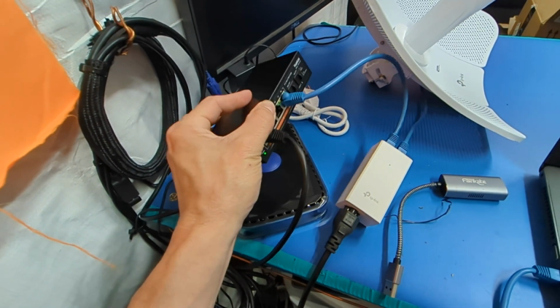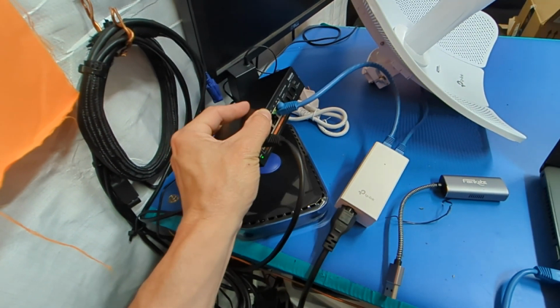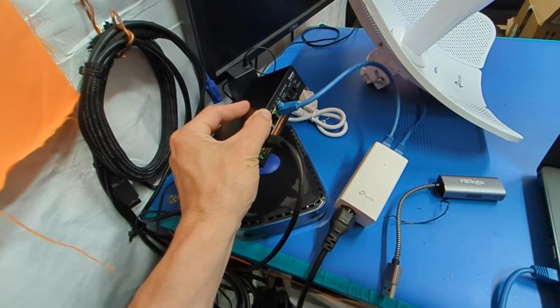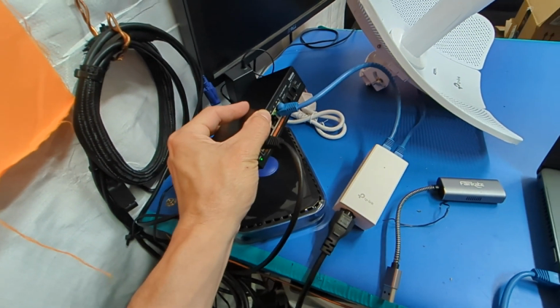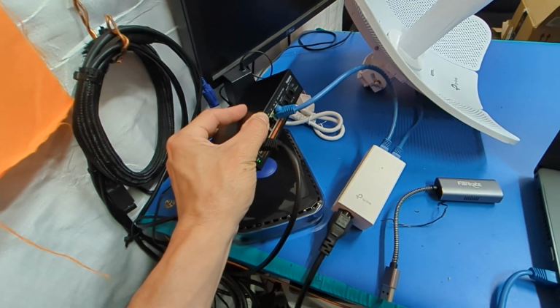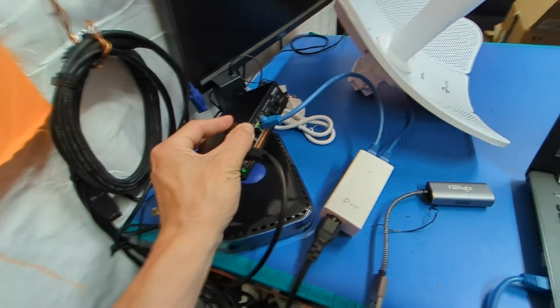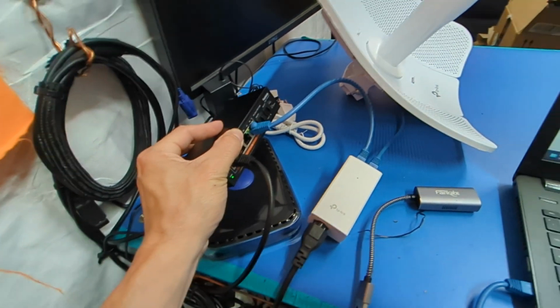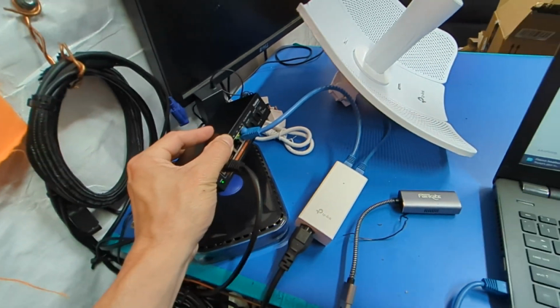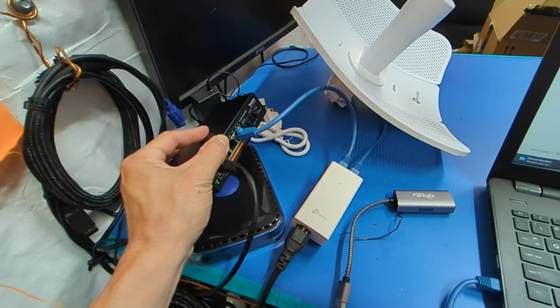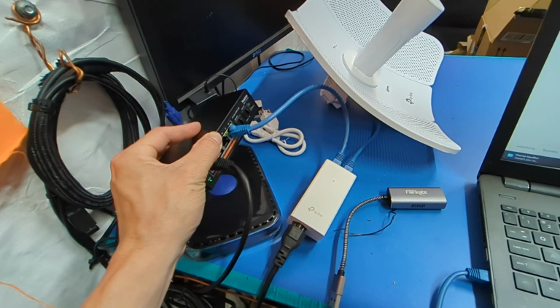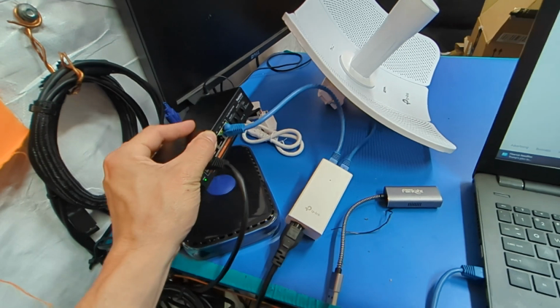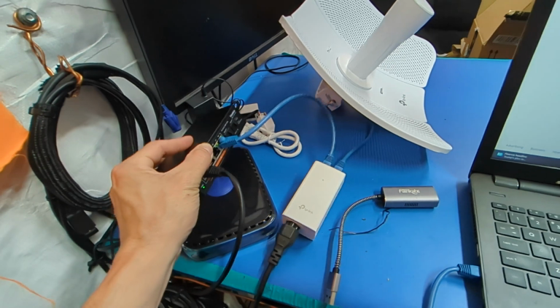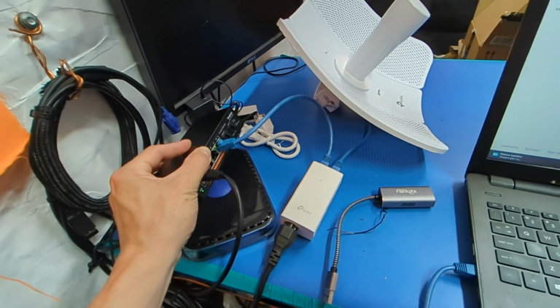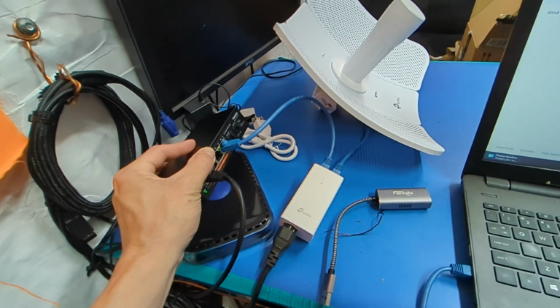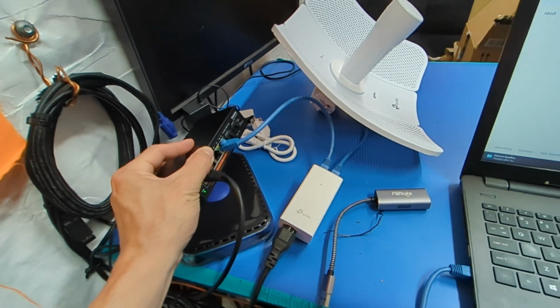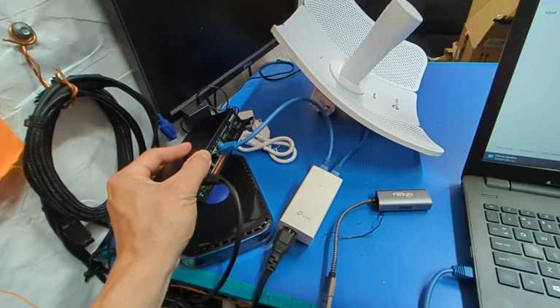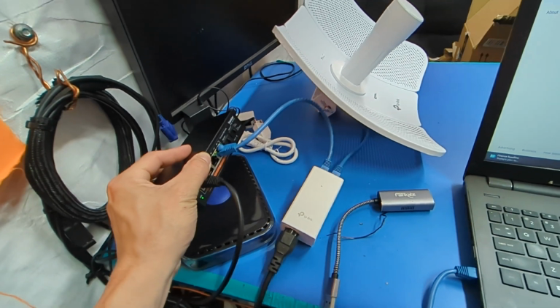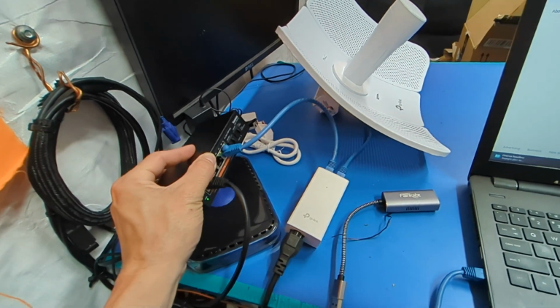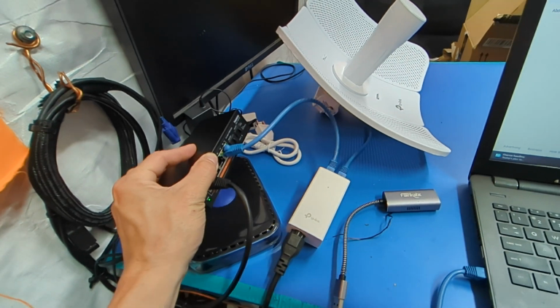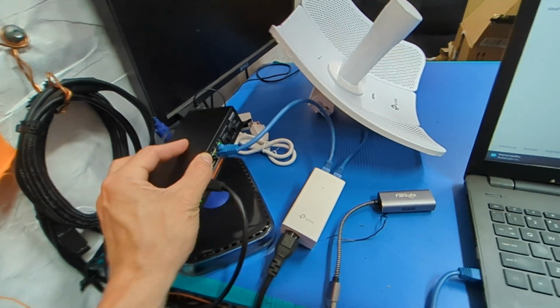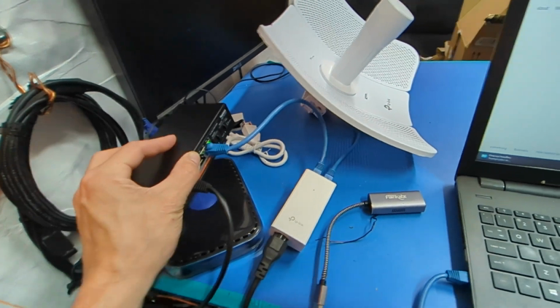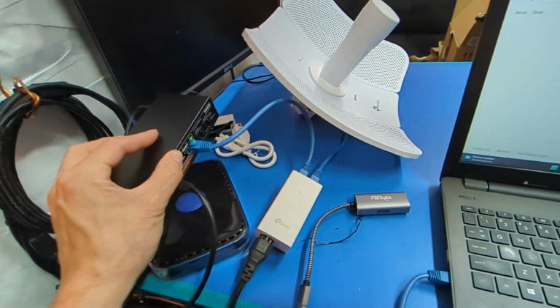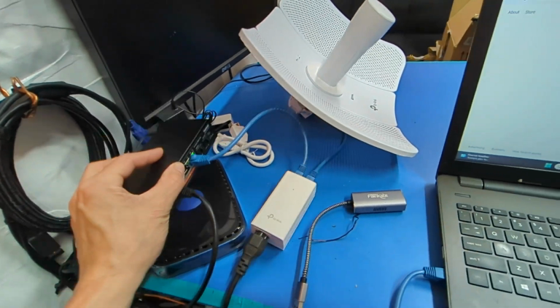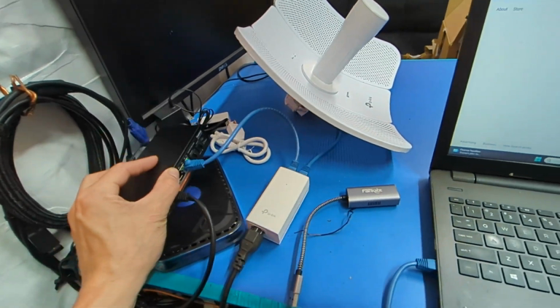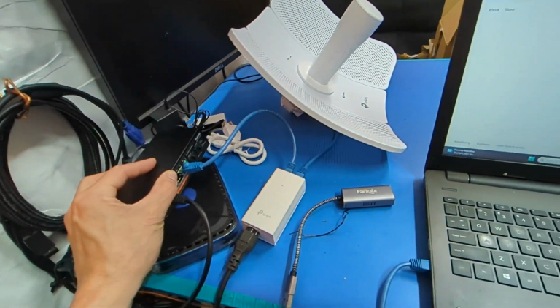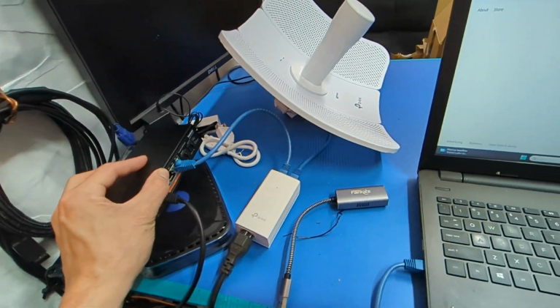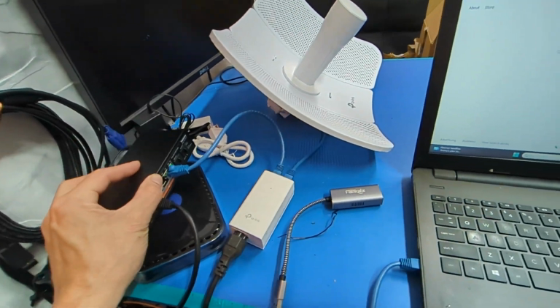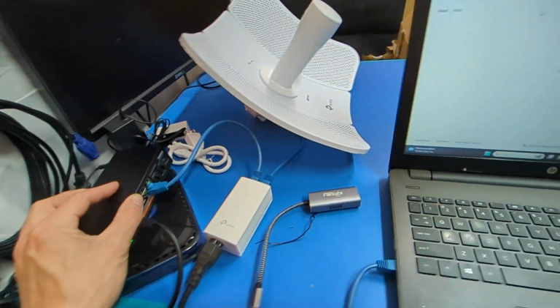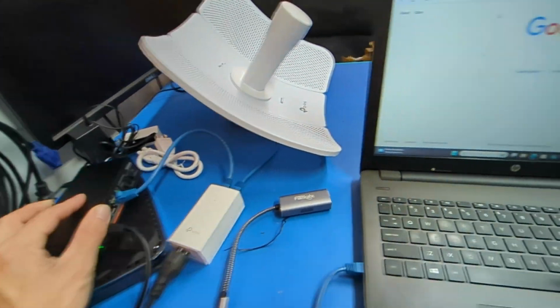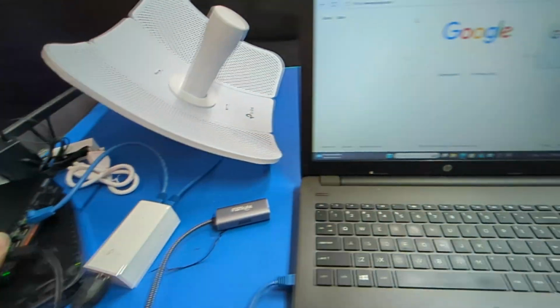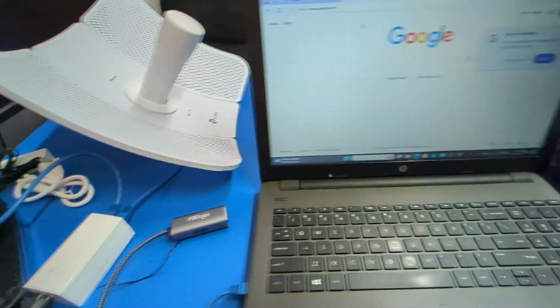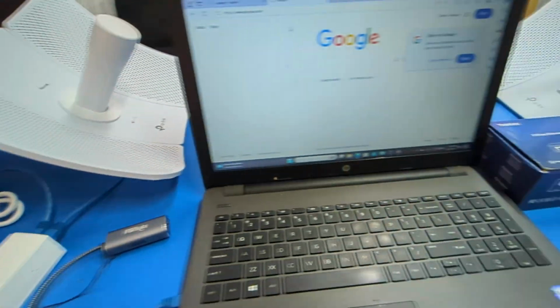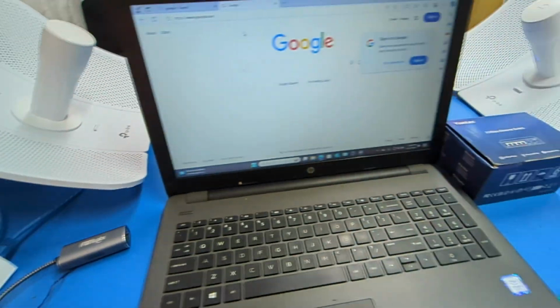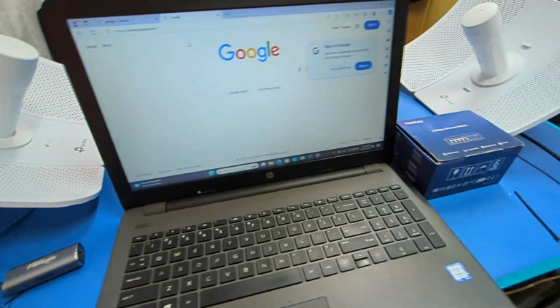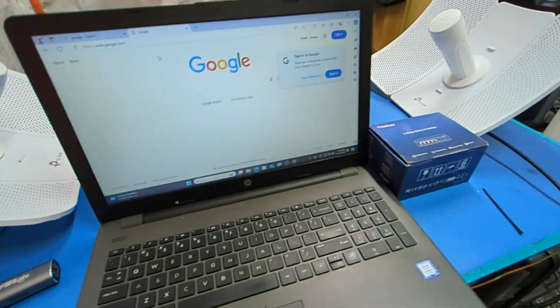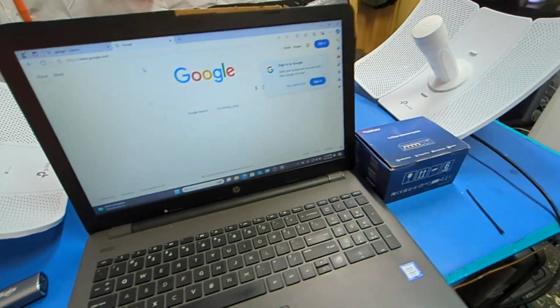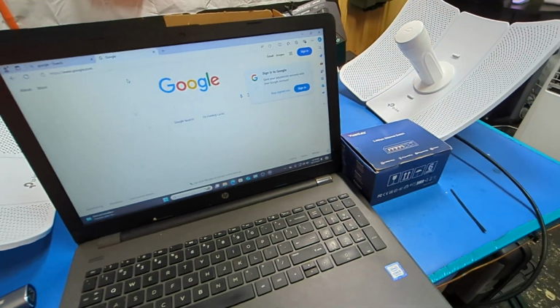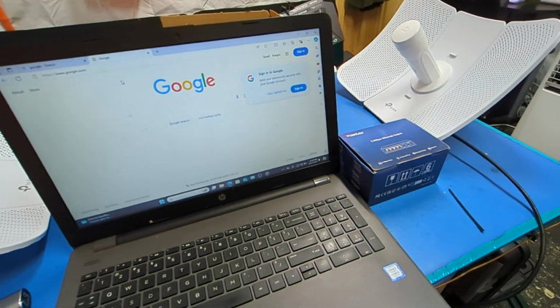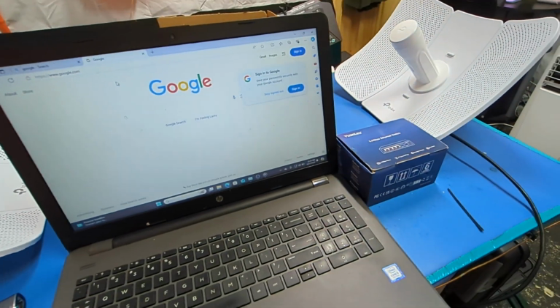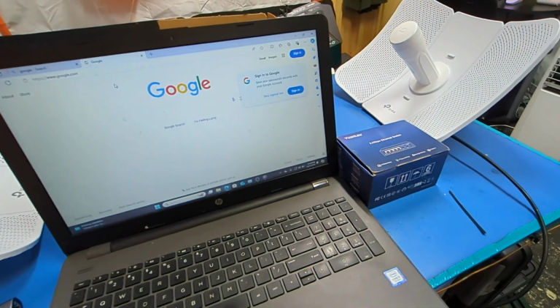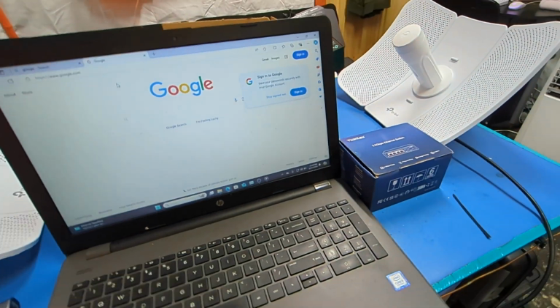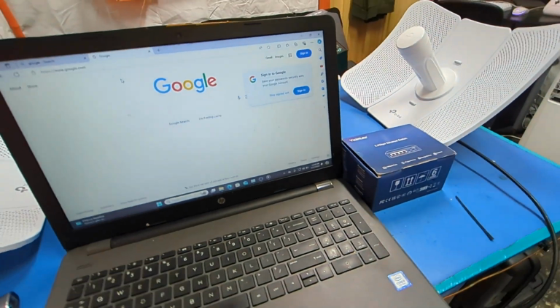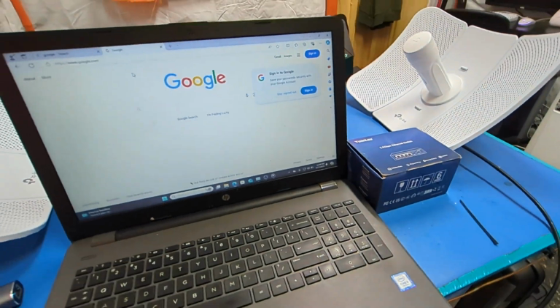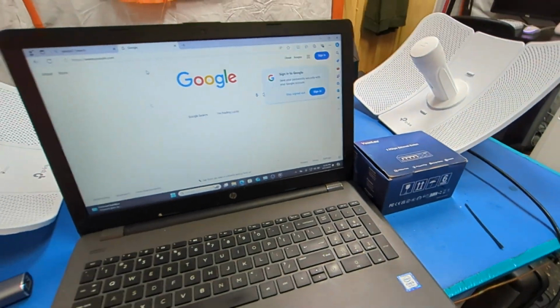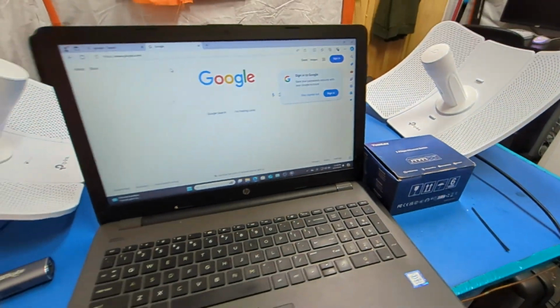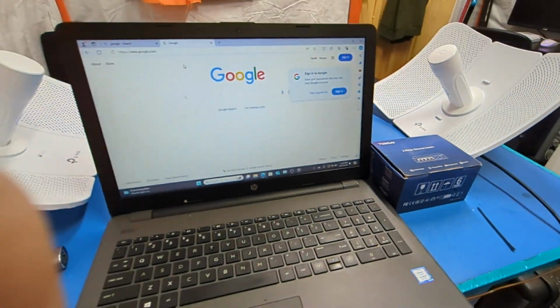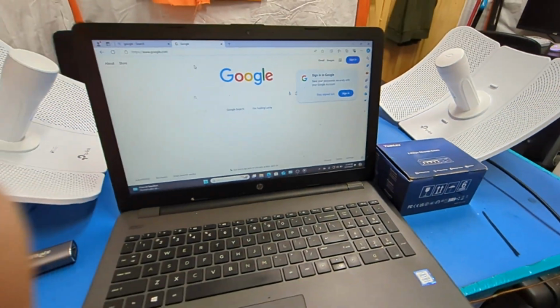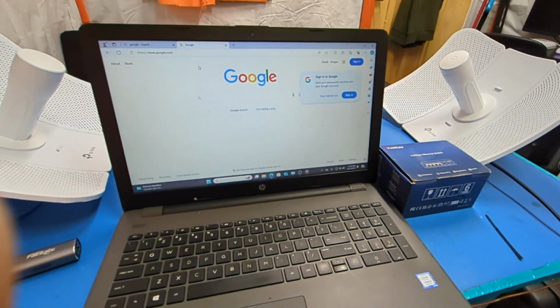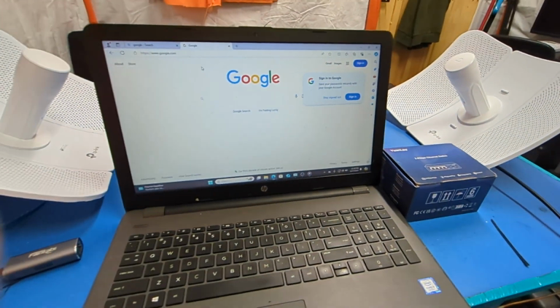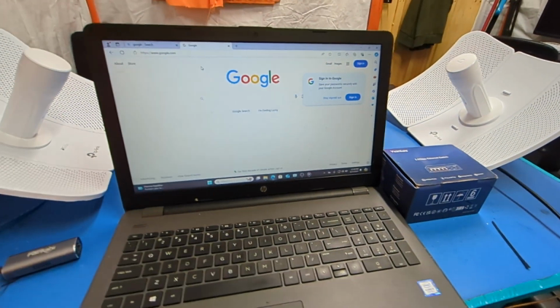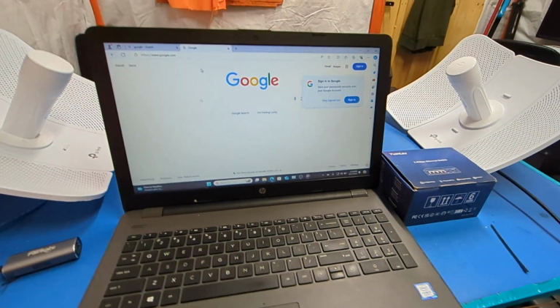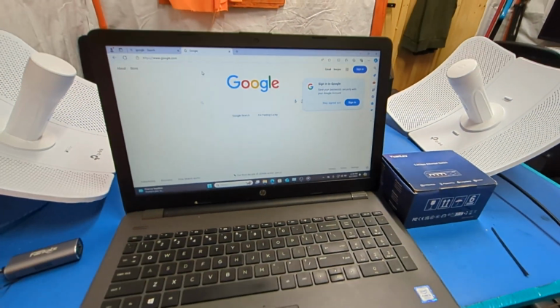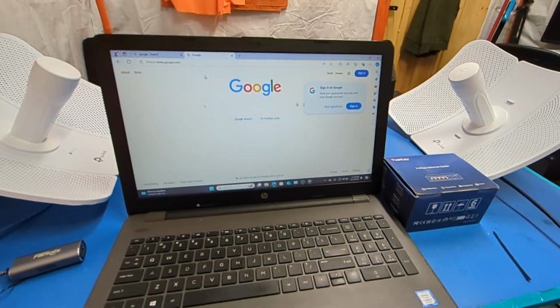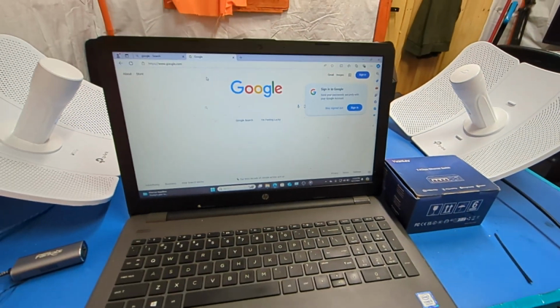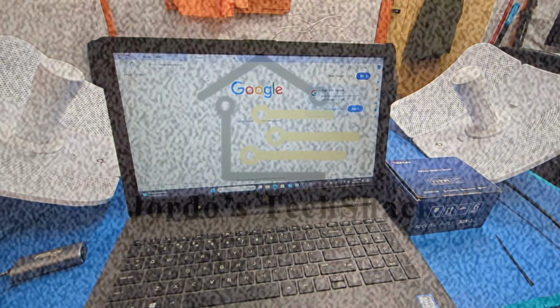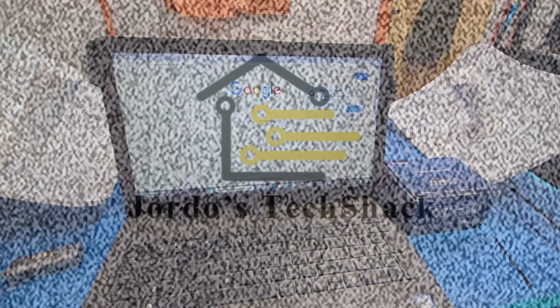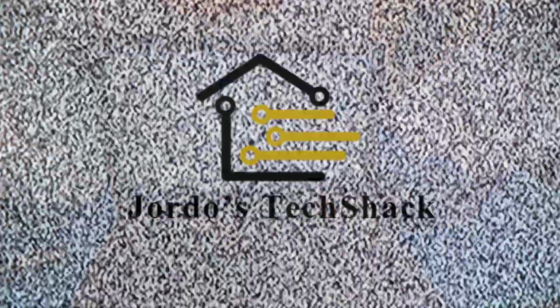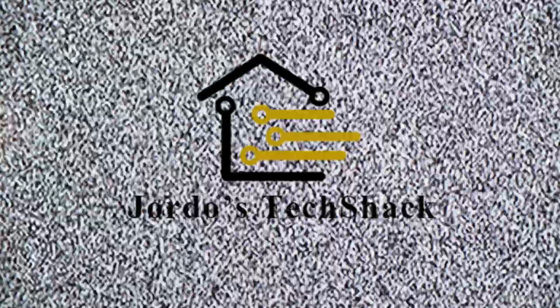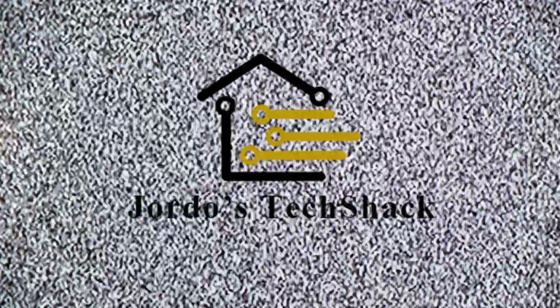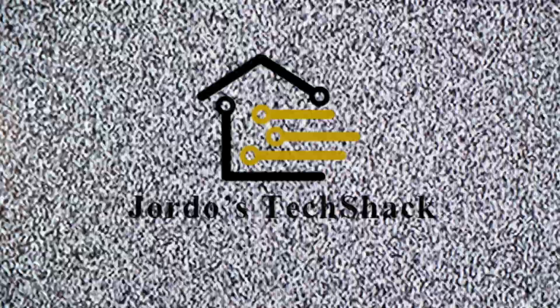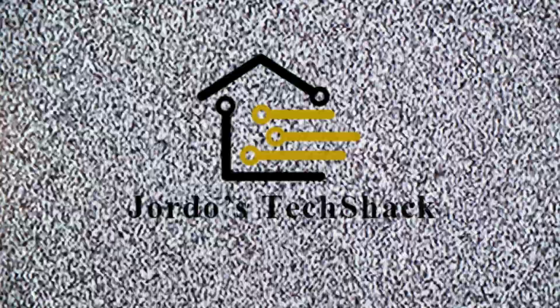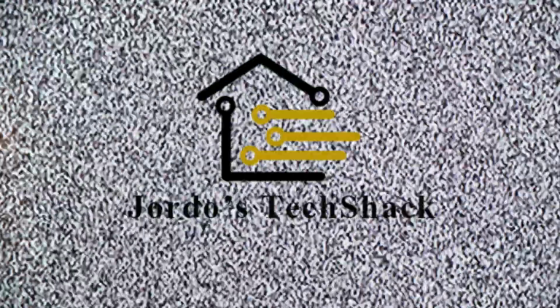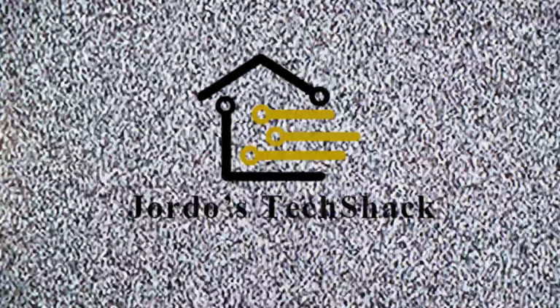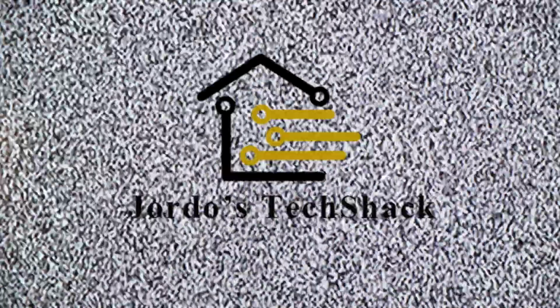I'll see you guys in the next one — whether that's the actual deployment video, the router video, or the network switch review on this switch and the eight-port model. I'm not sure which comes out first, but that's it for today. See you guys next time.